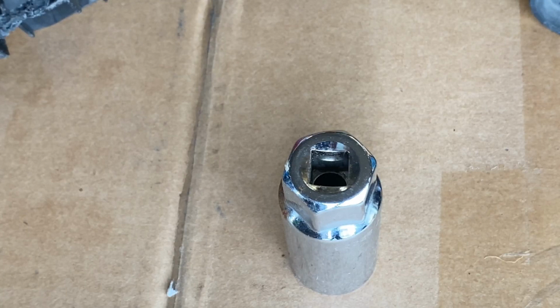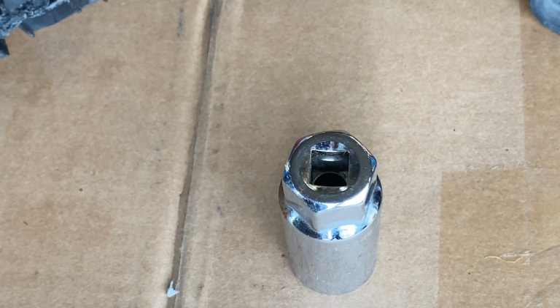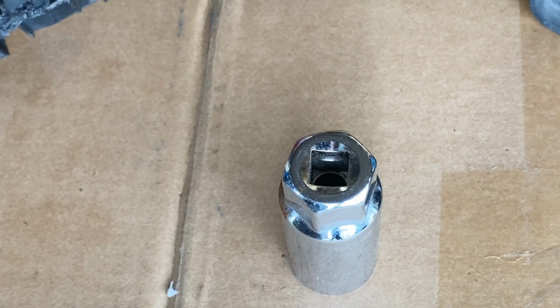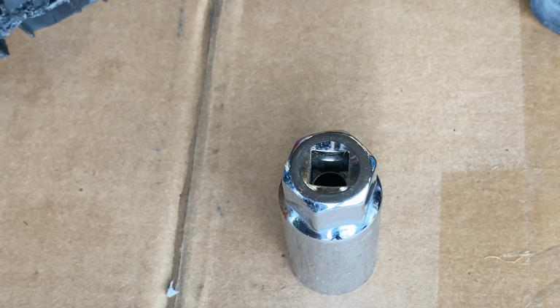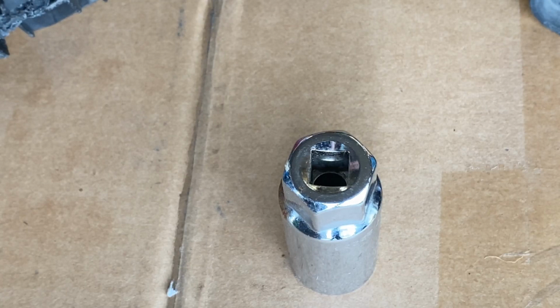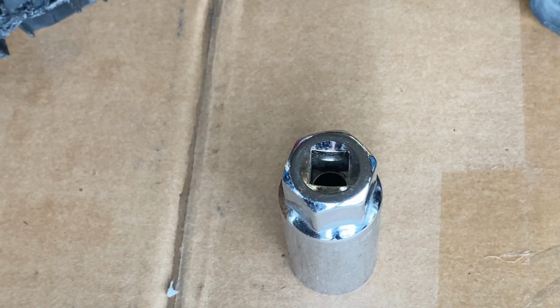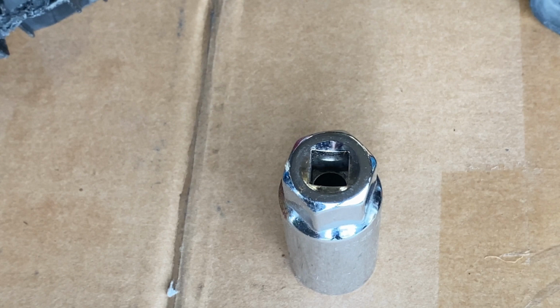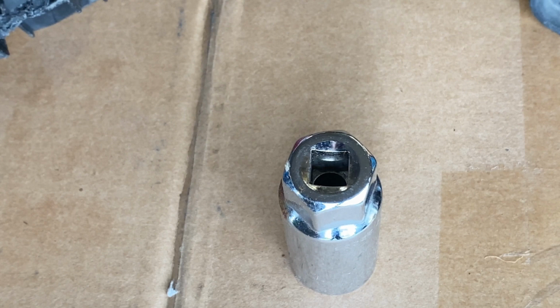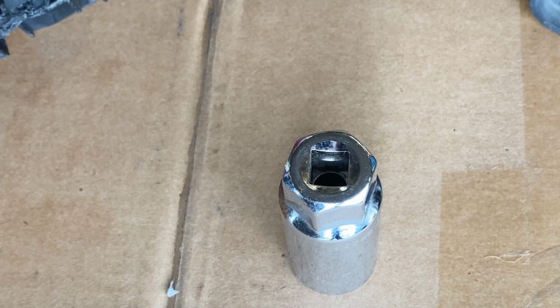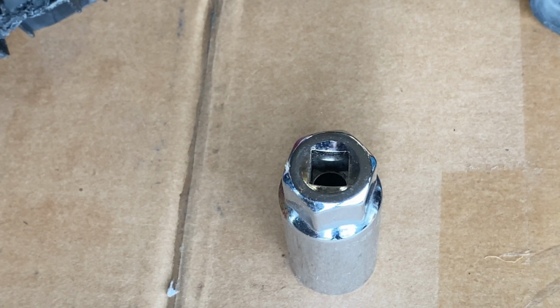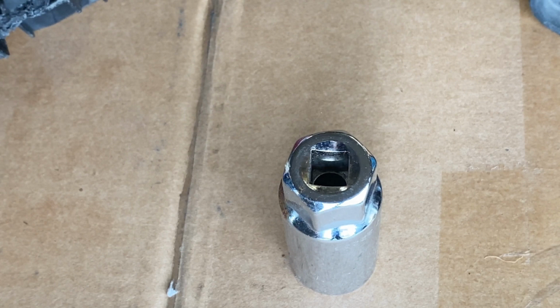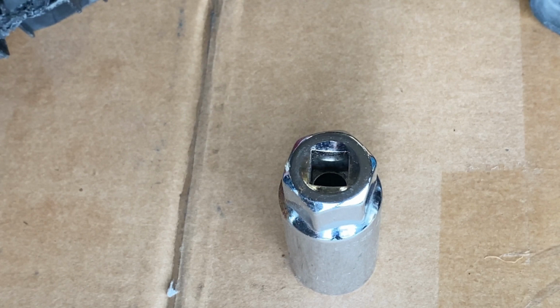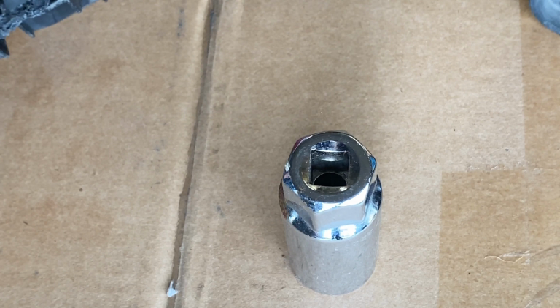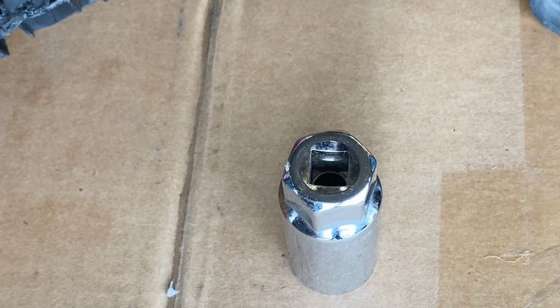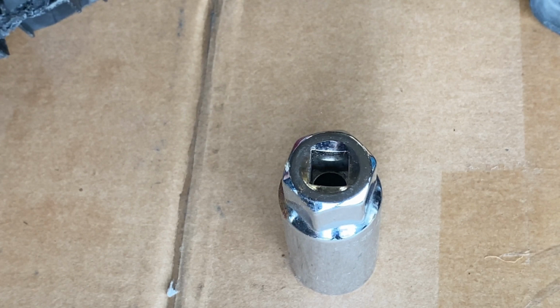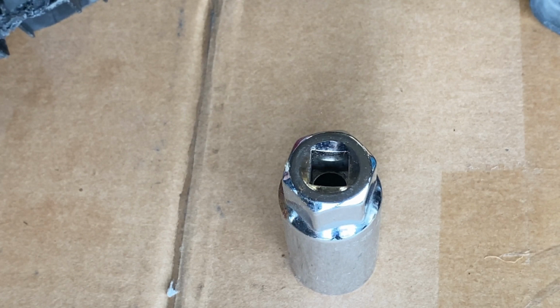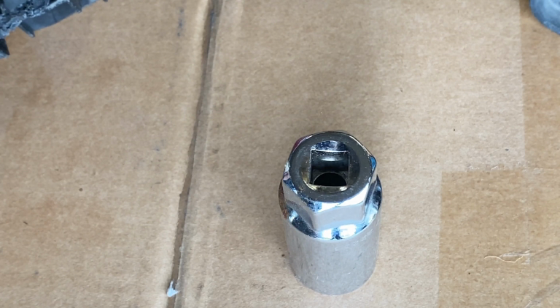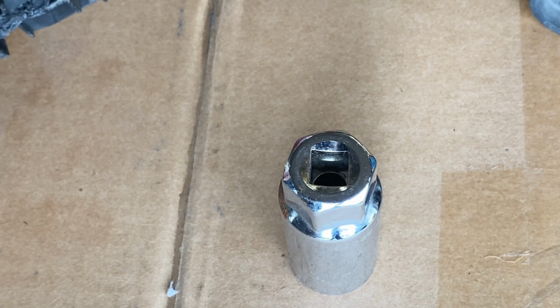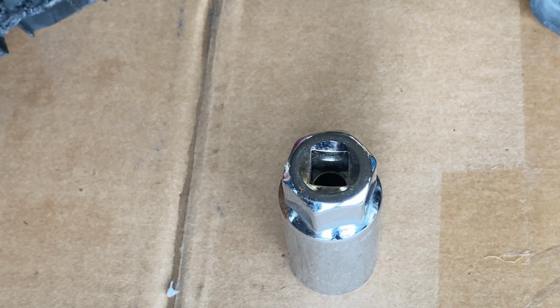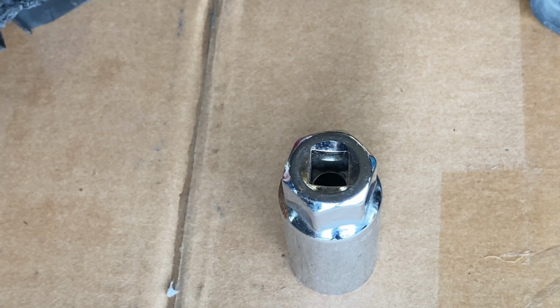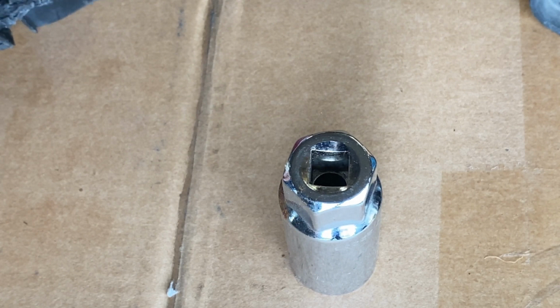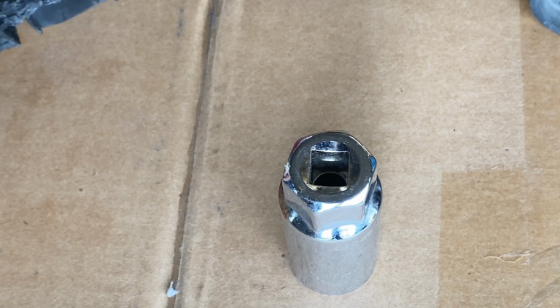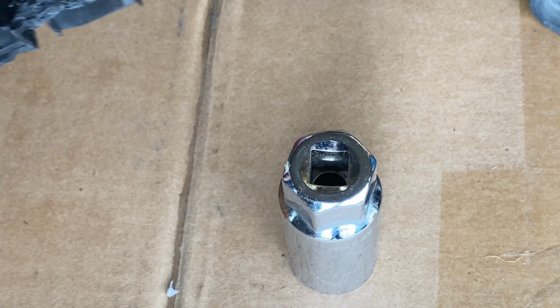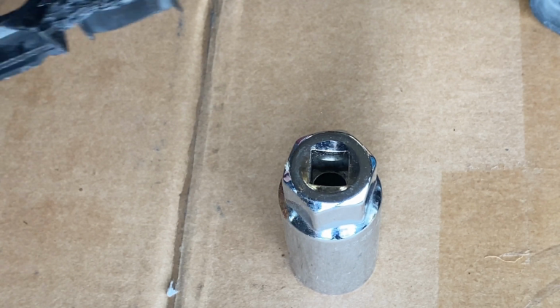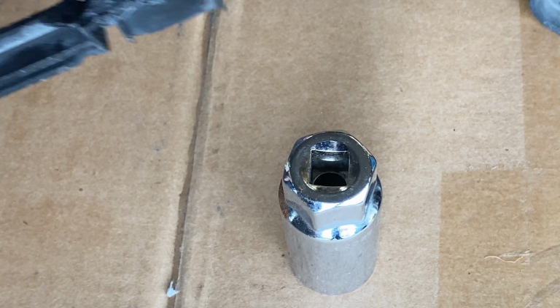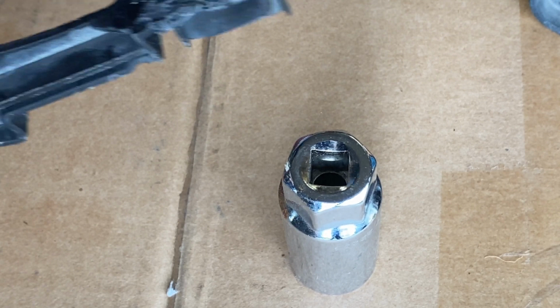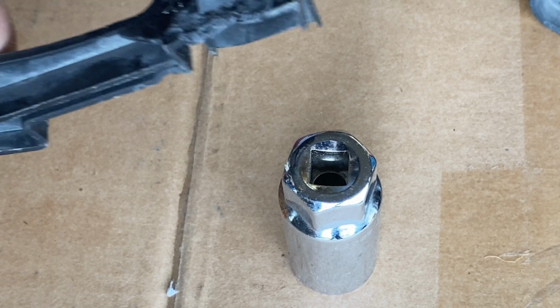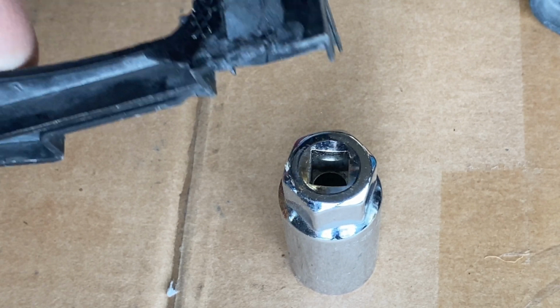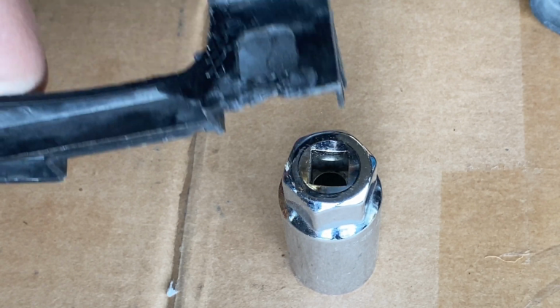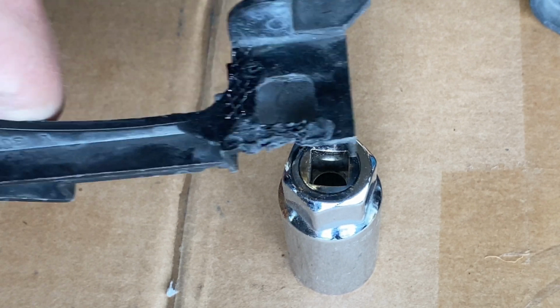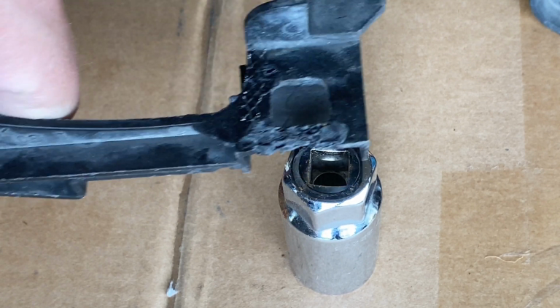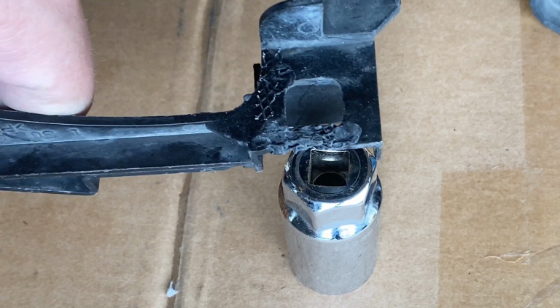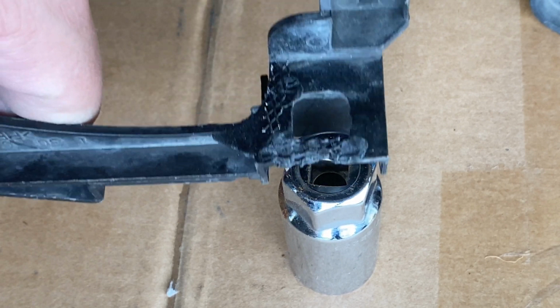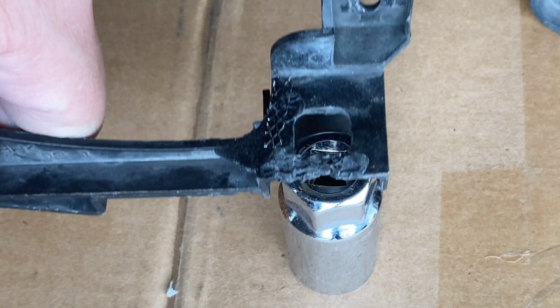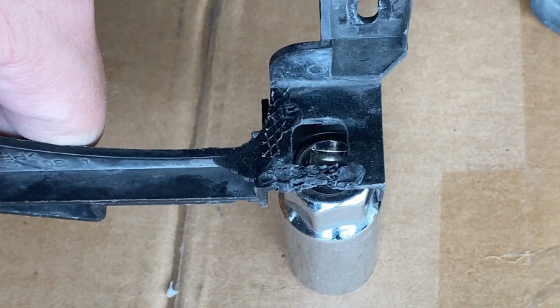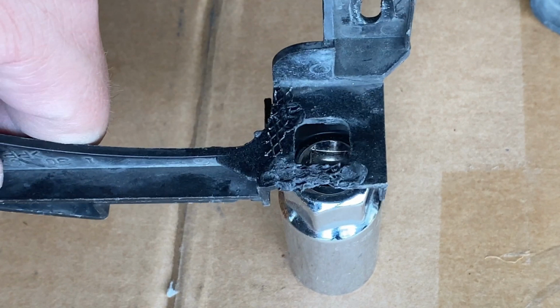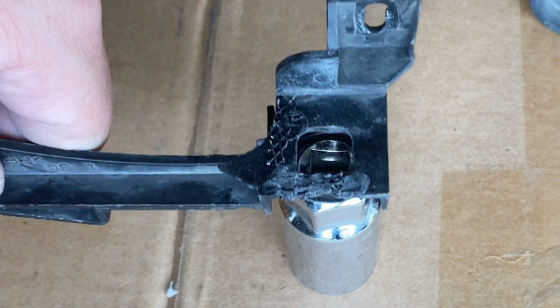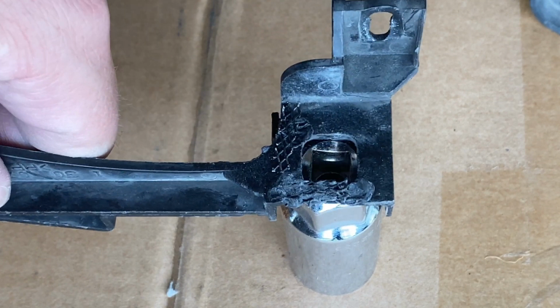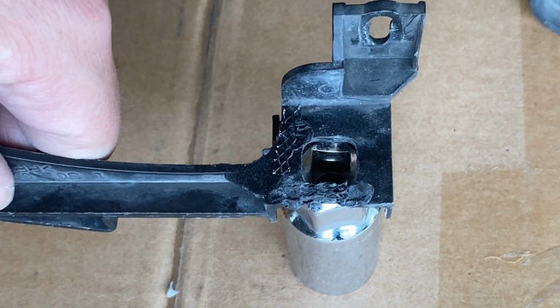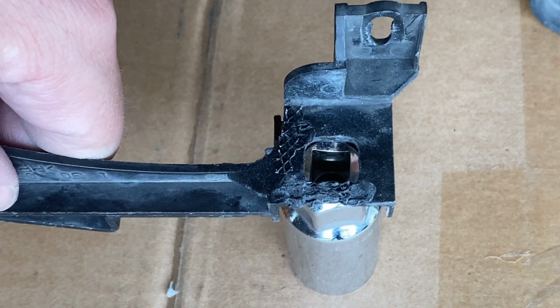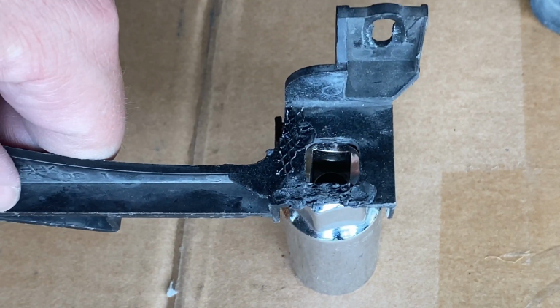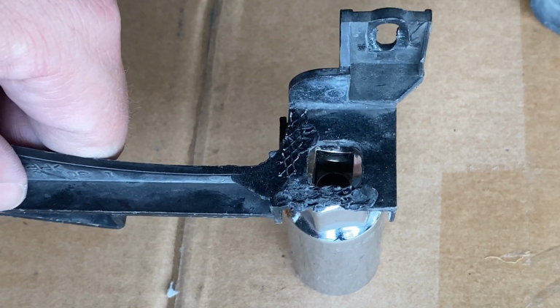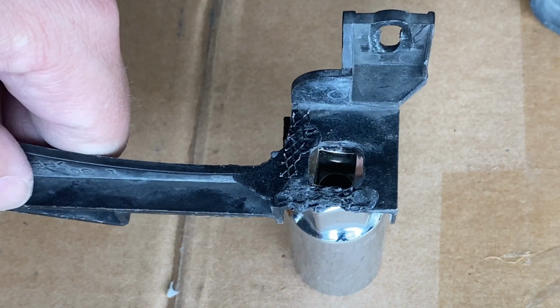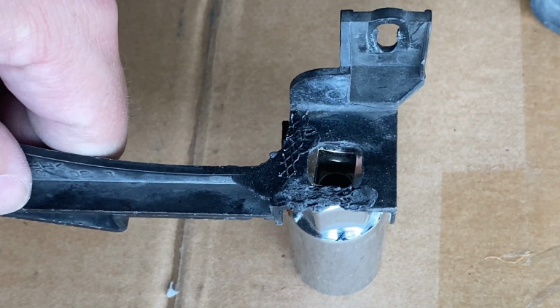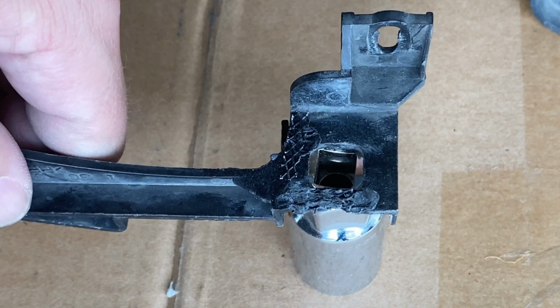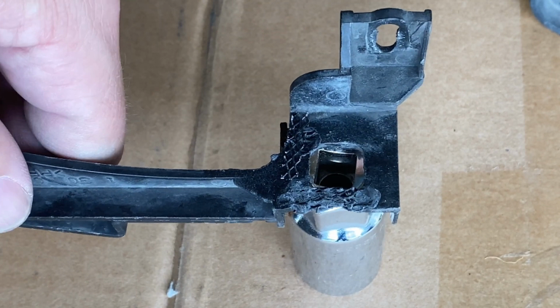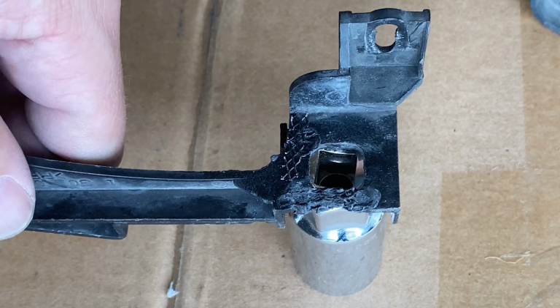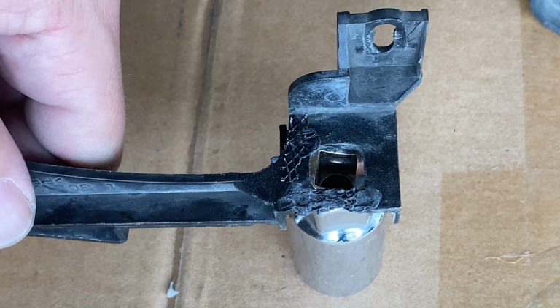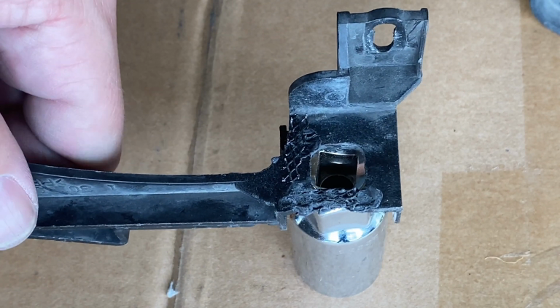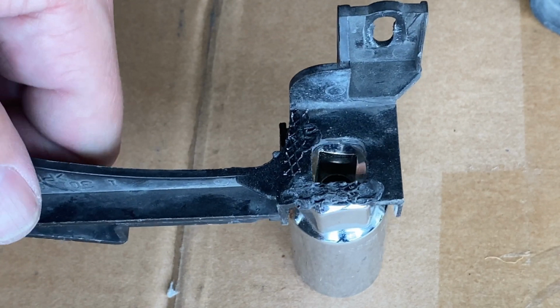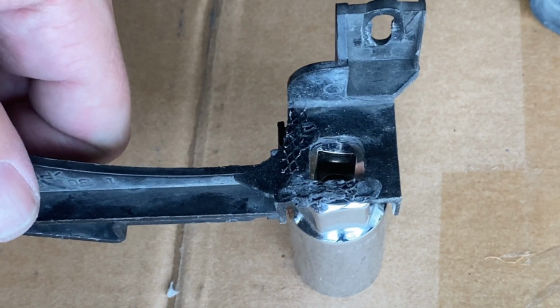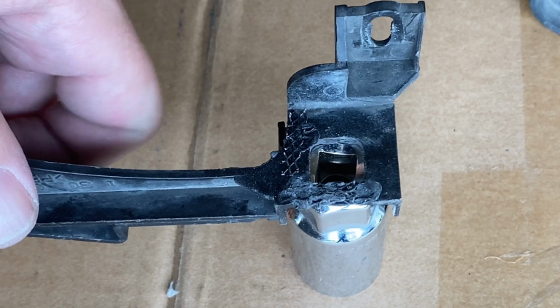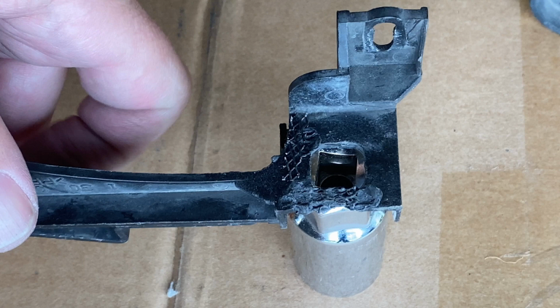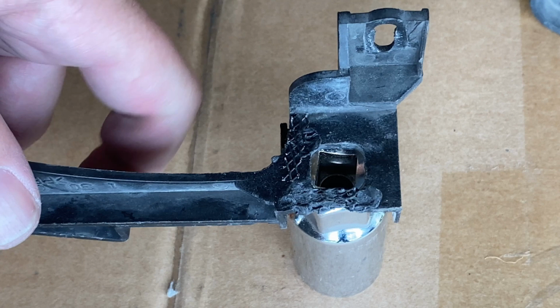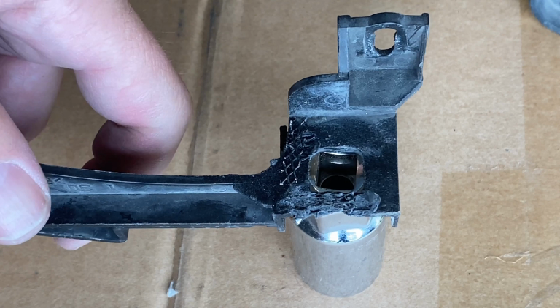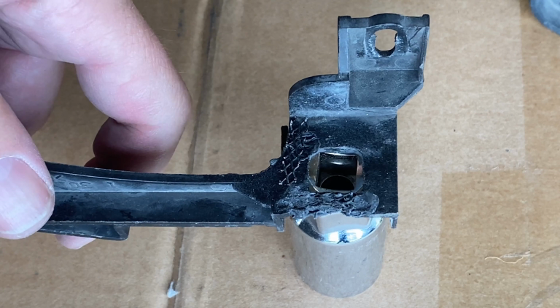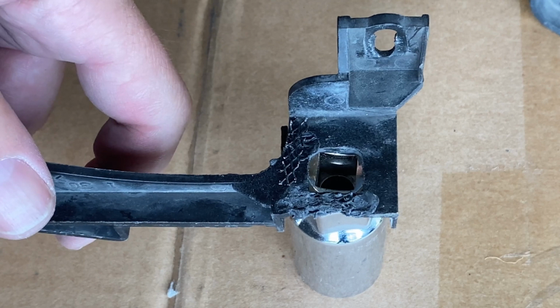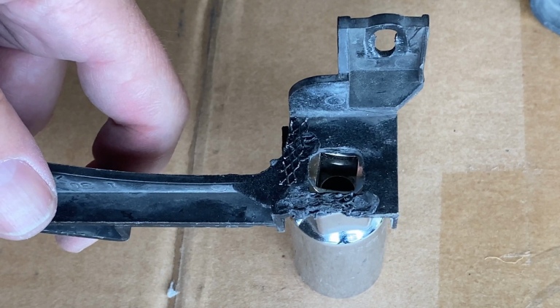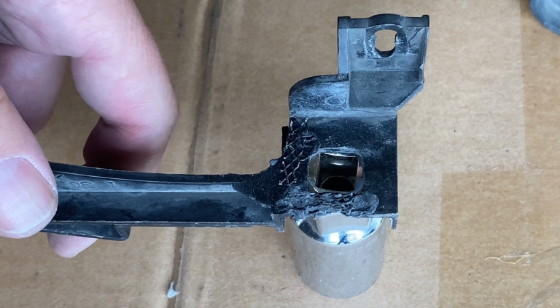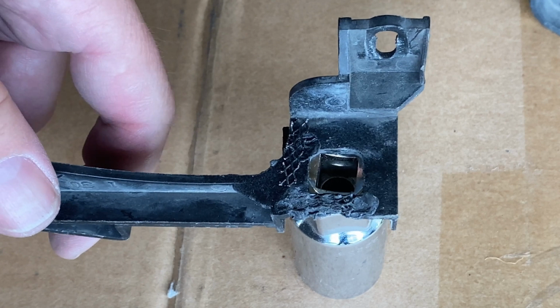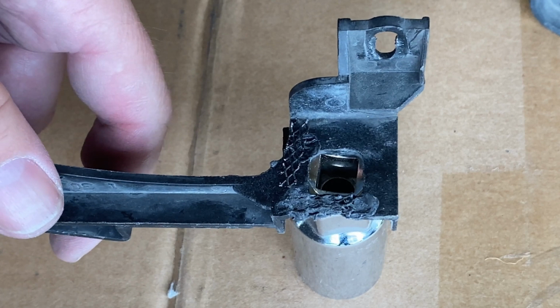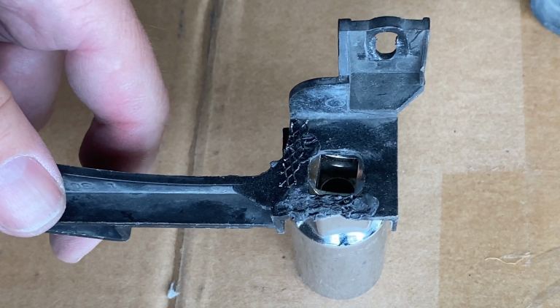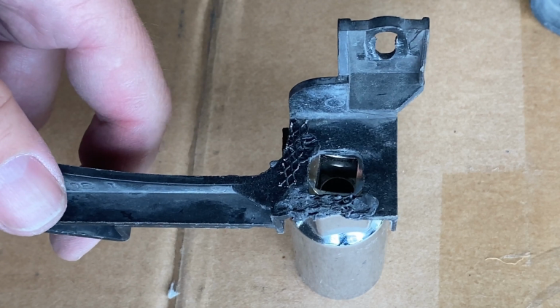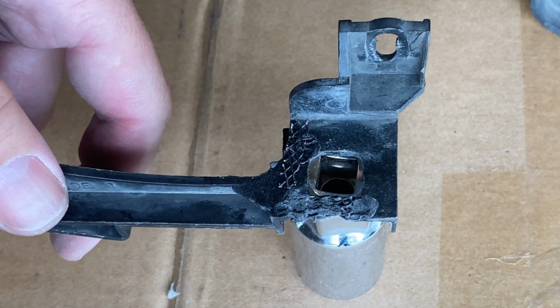For this last little section, I'm gonna use a socket because it's tall enough to give me that support.